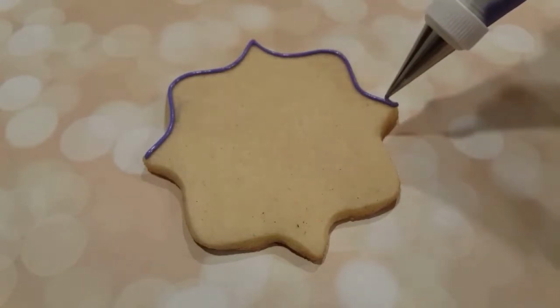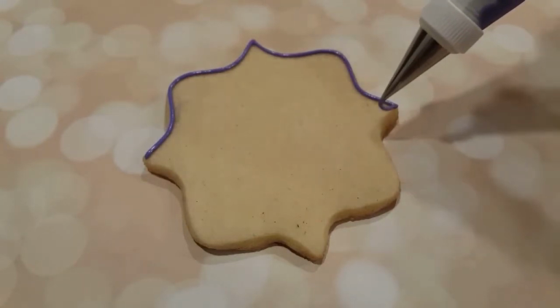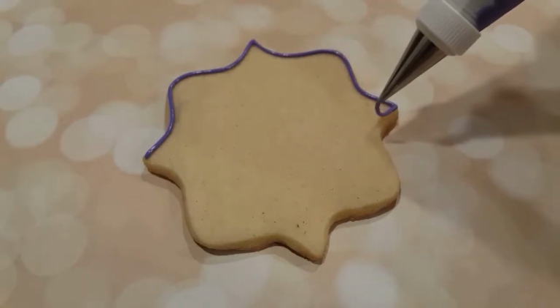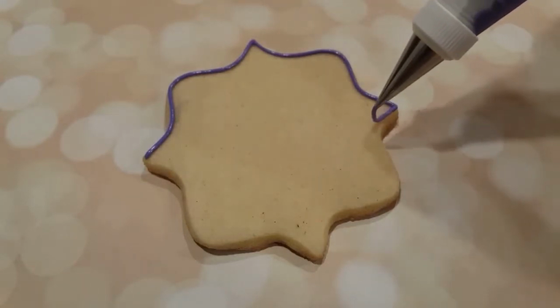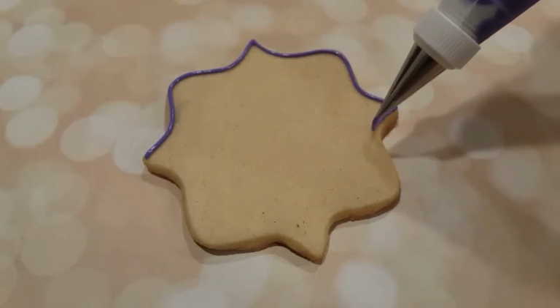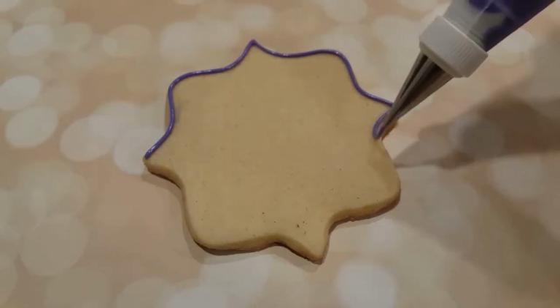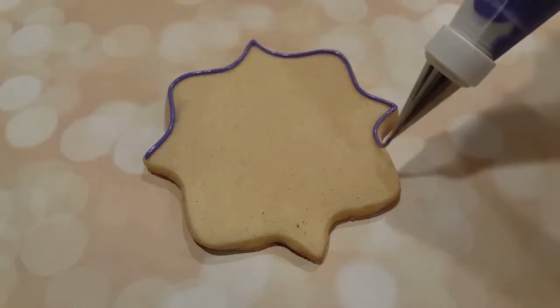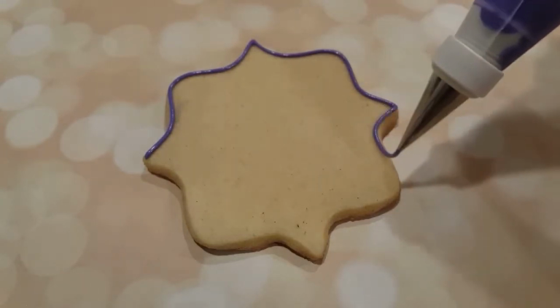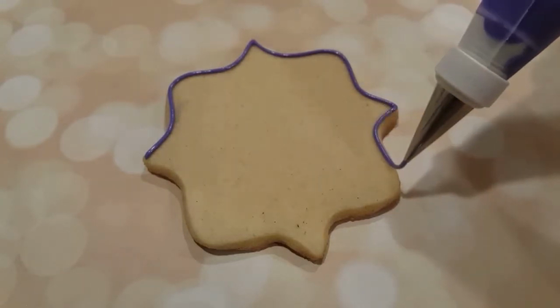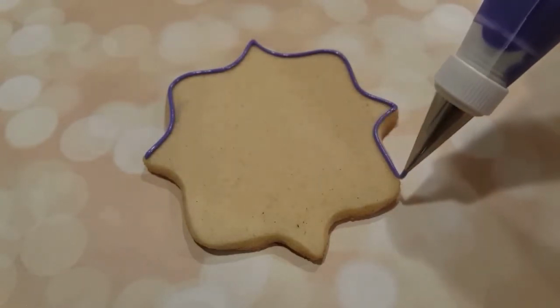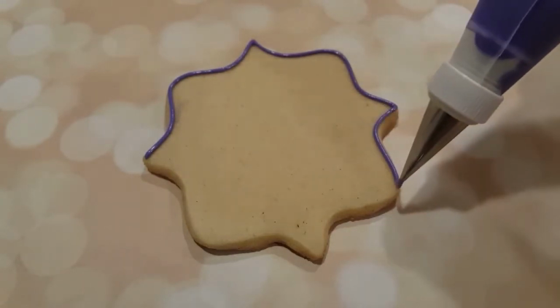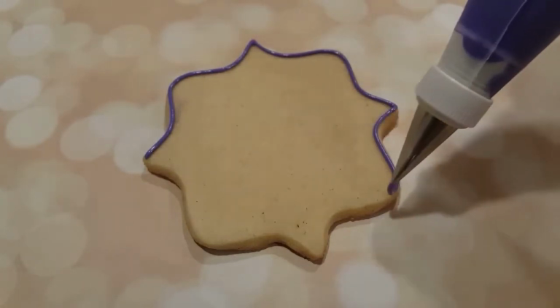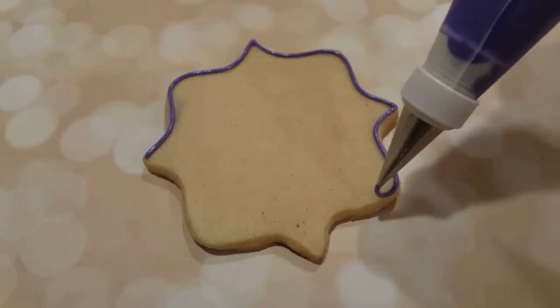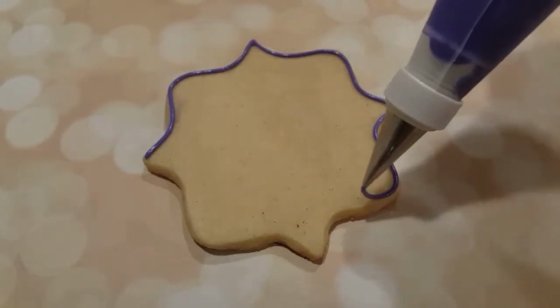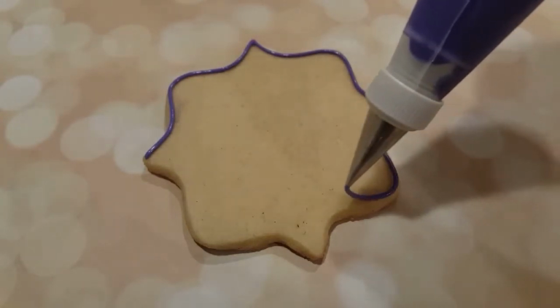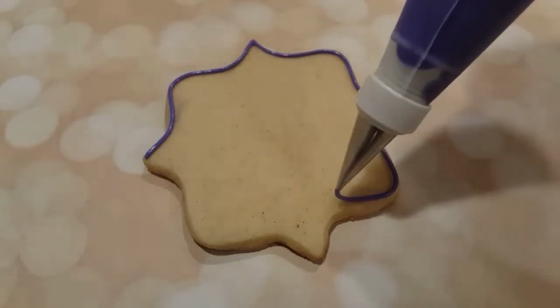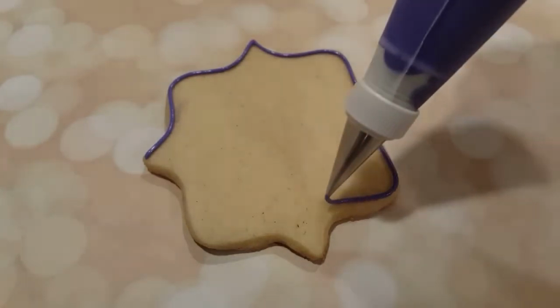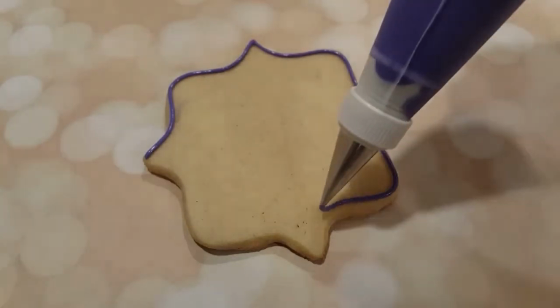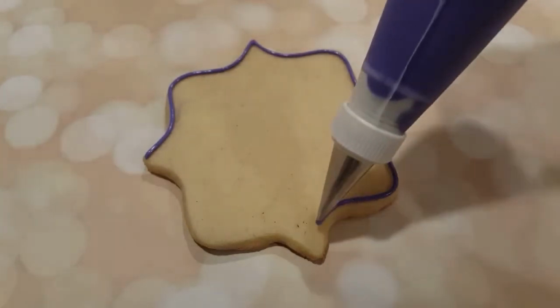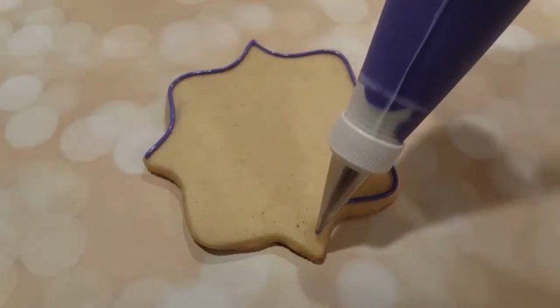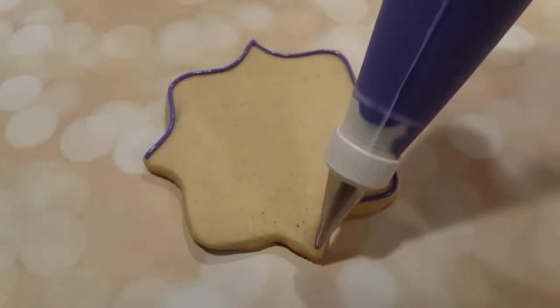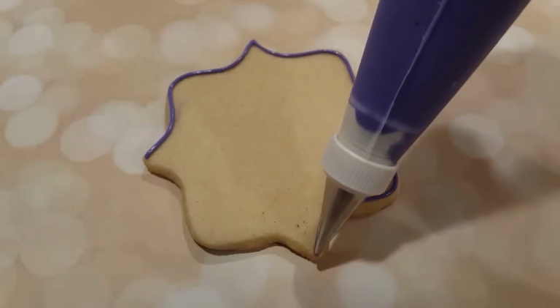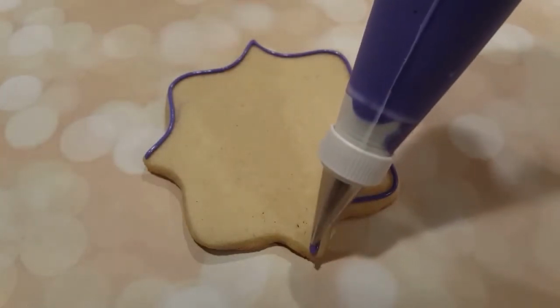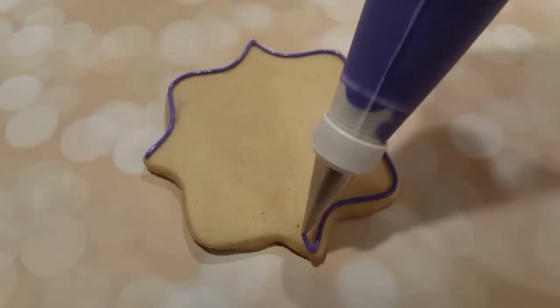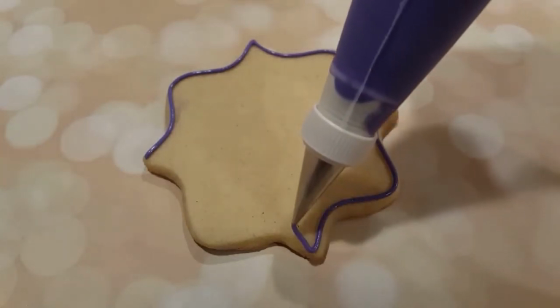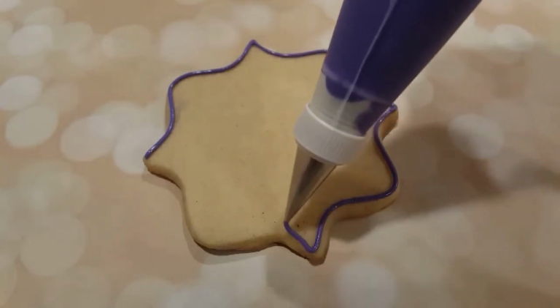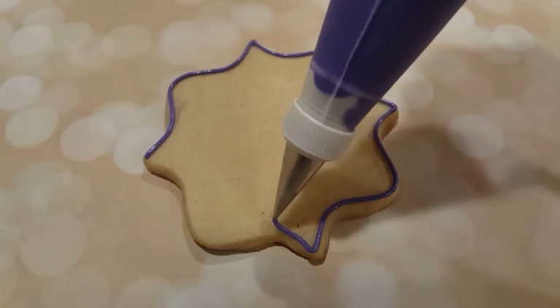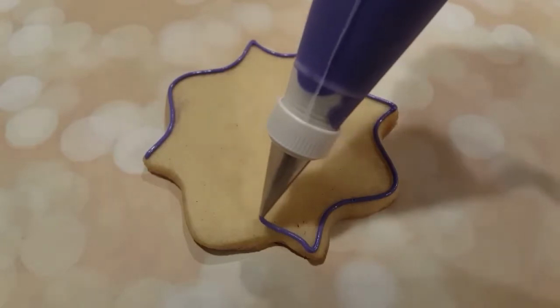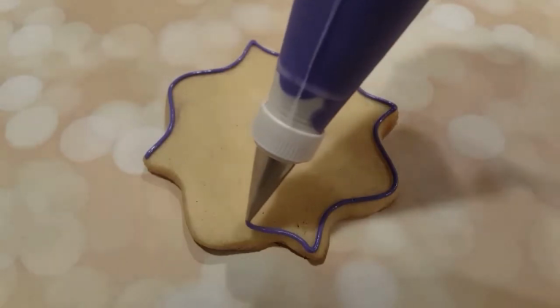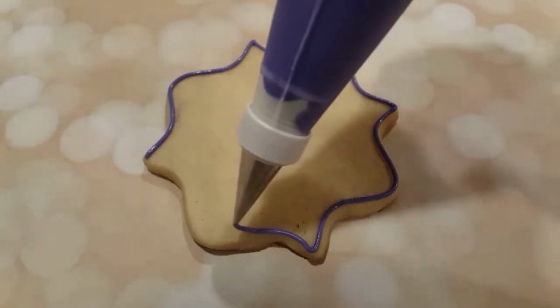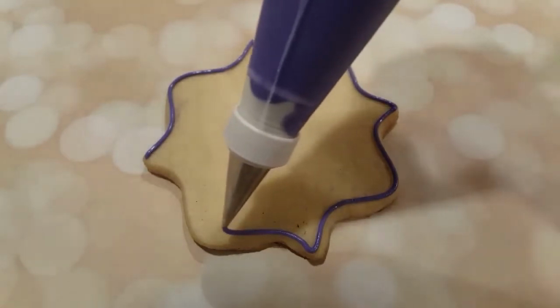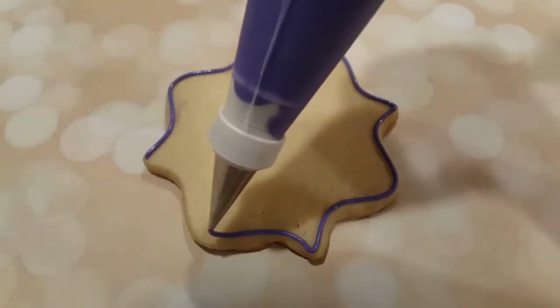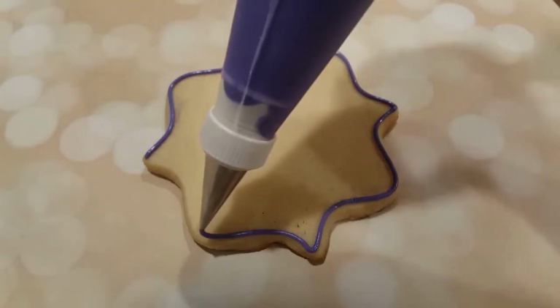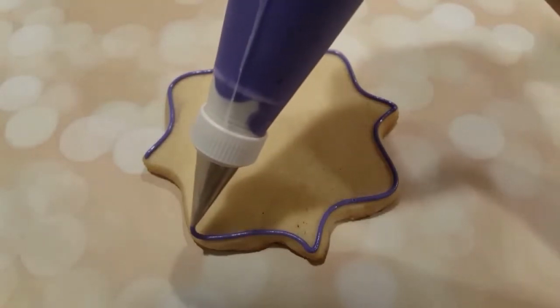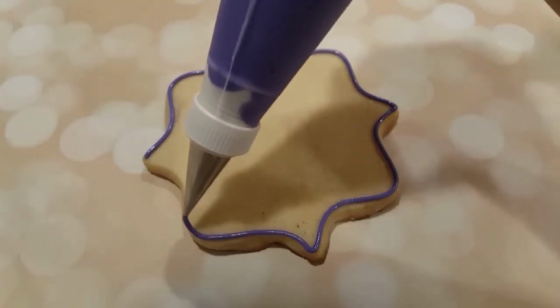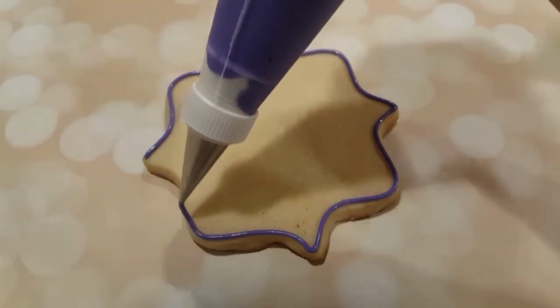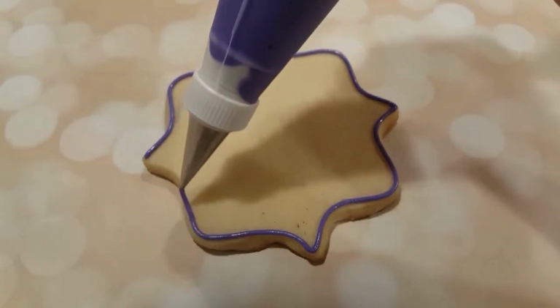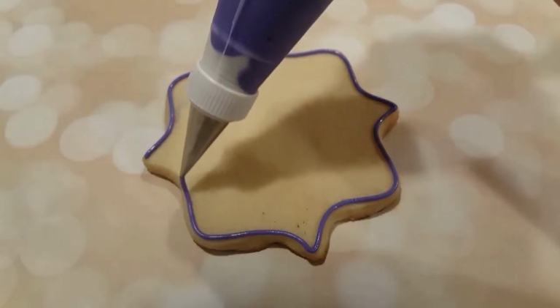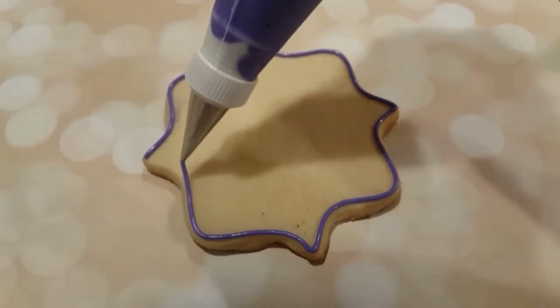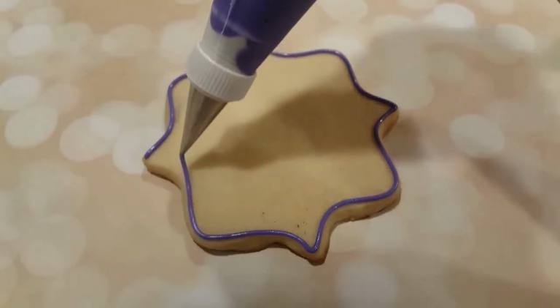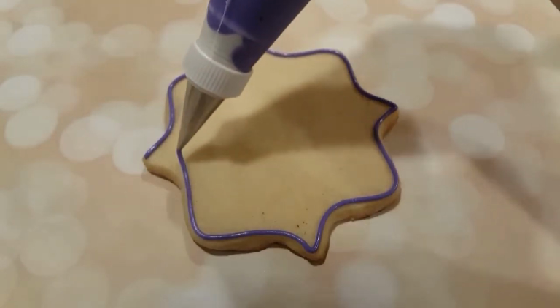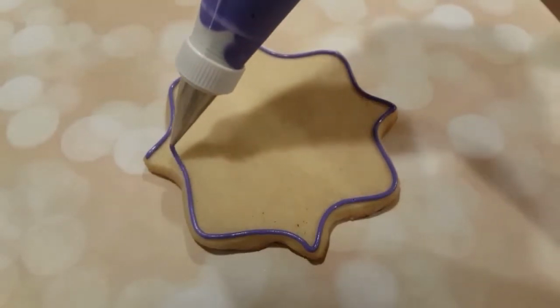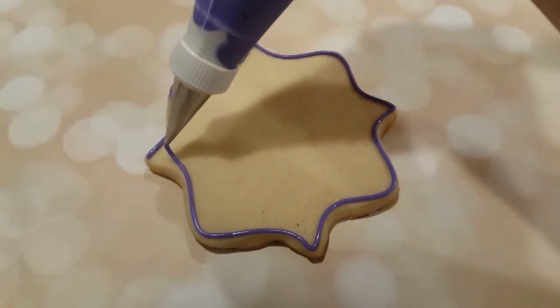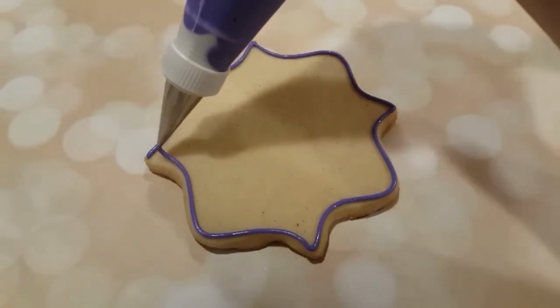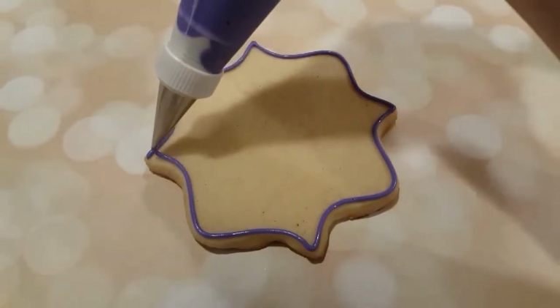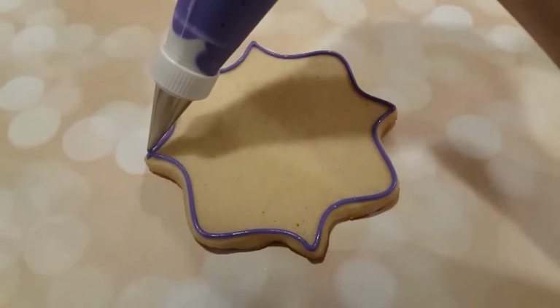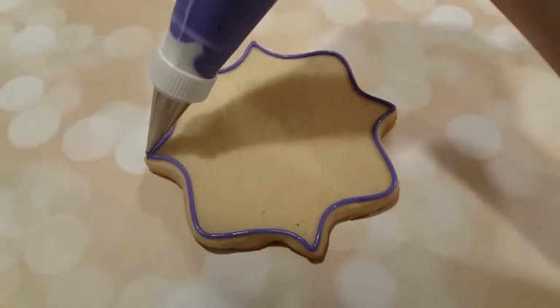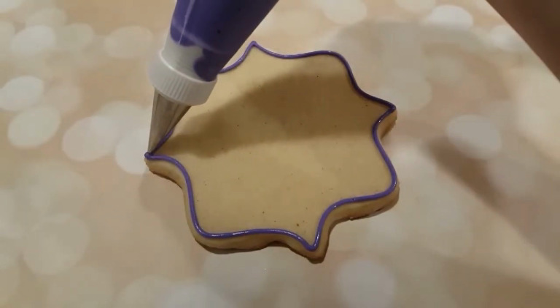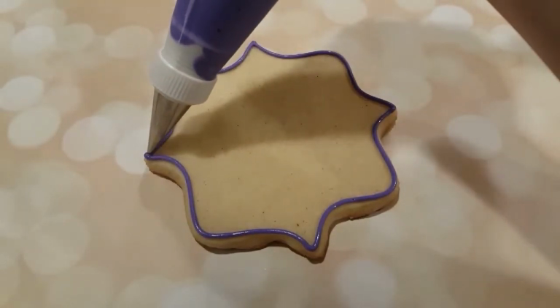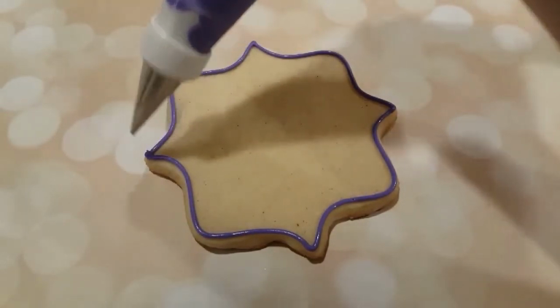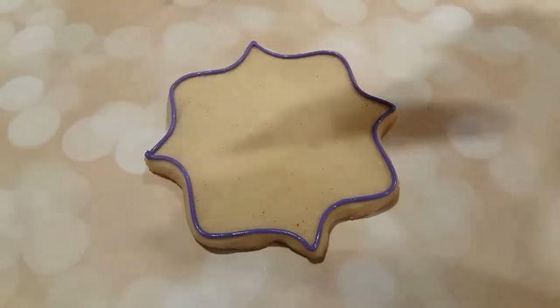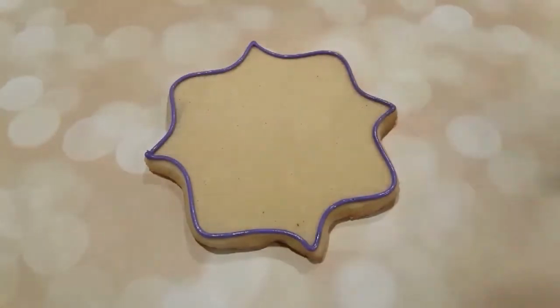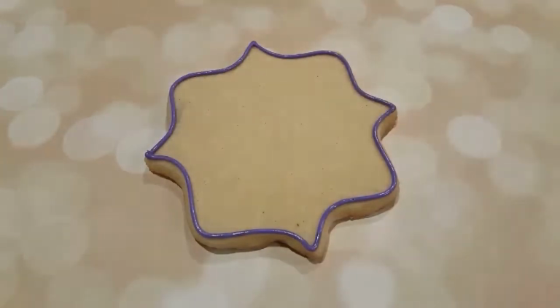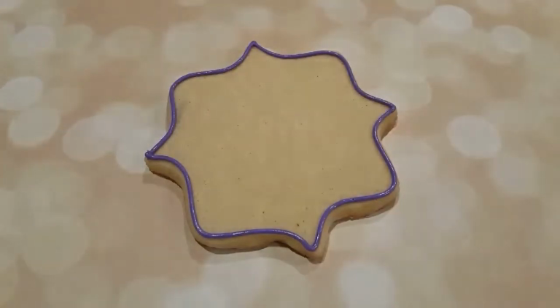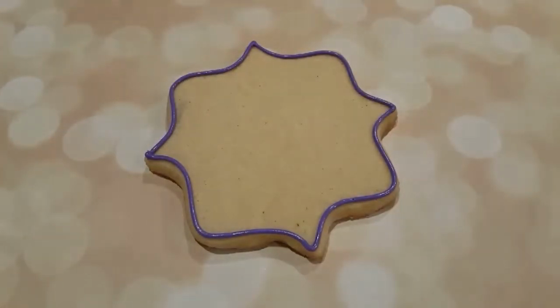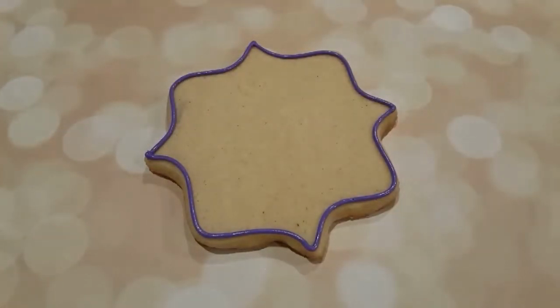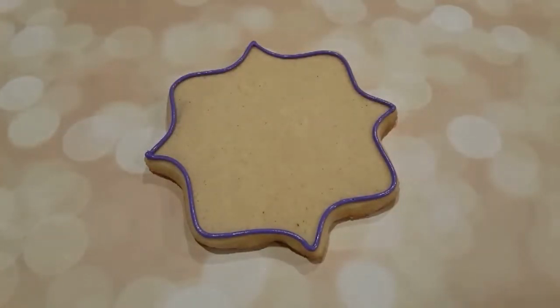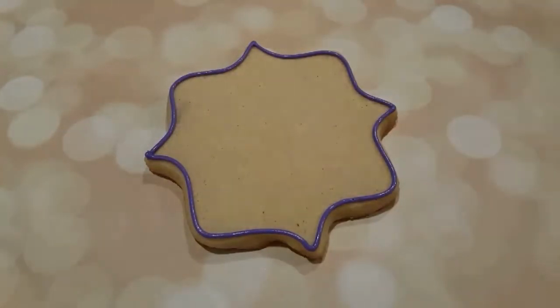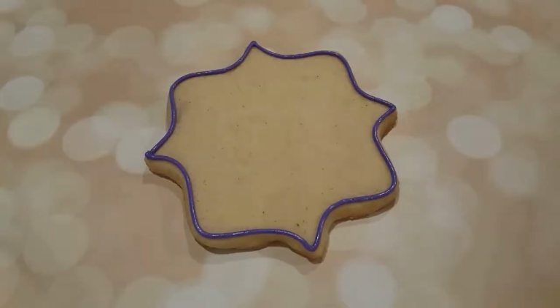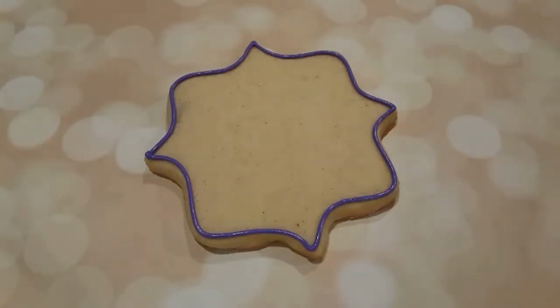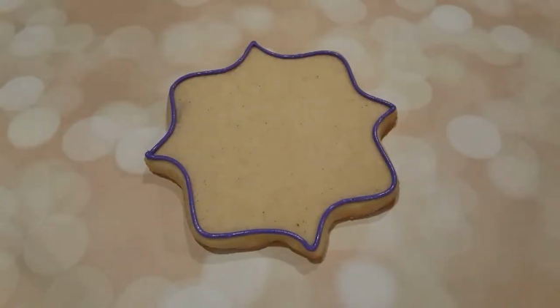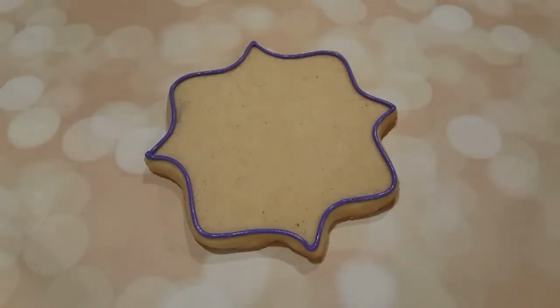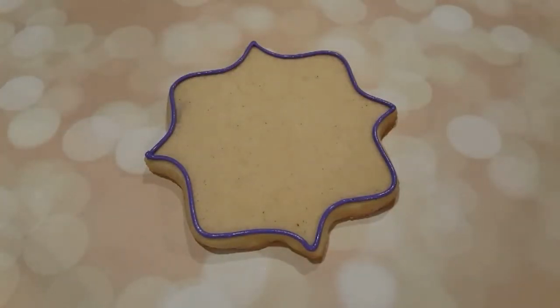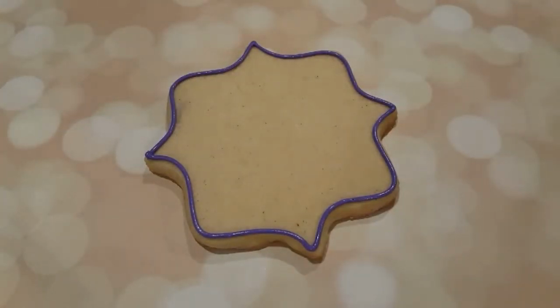I have a plaque sugar cookie here and I'm just outlining it in a piping consistency purple royal icing.